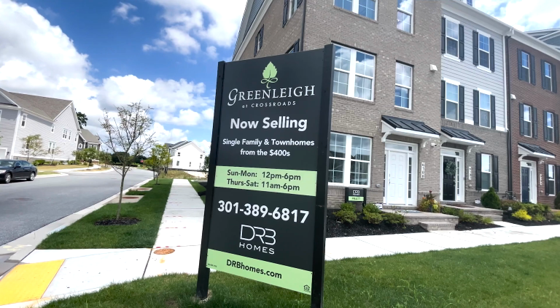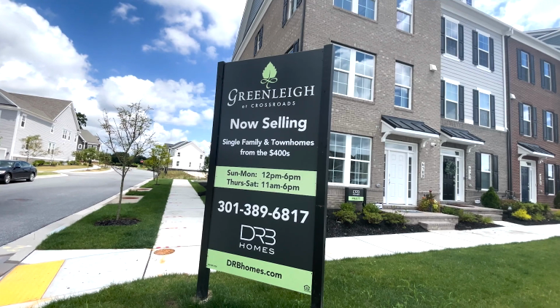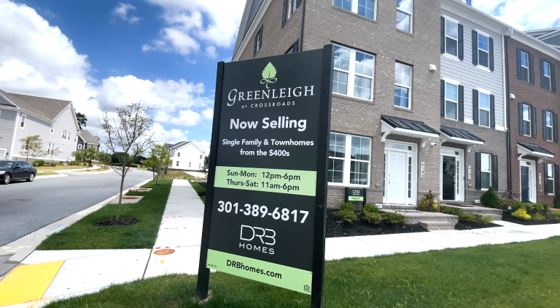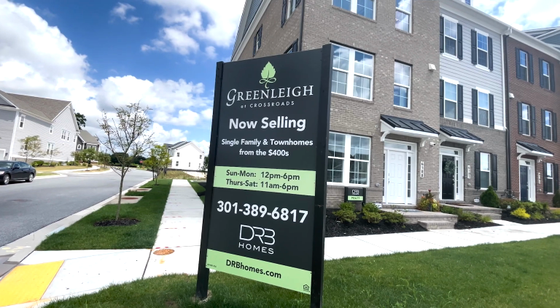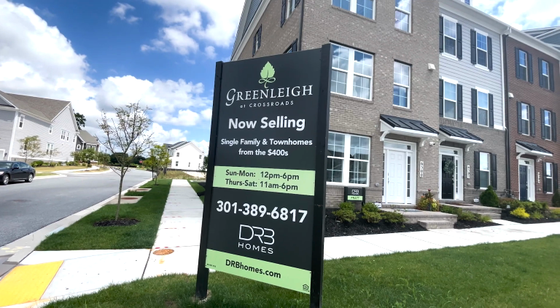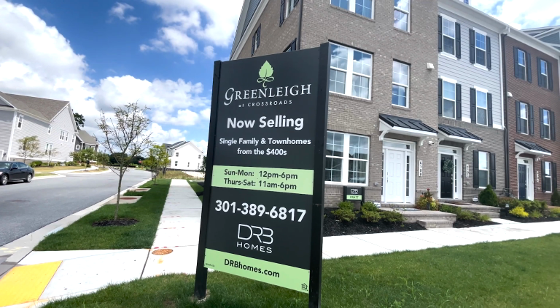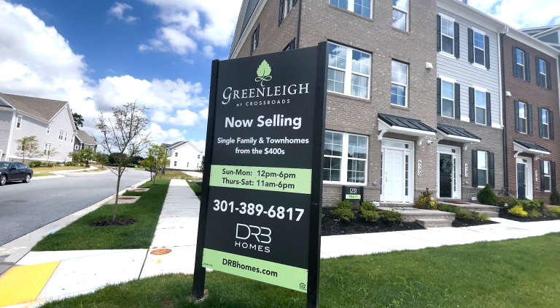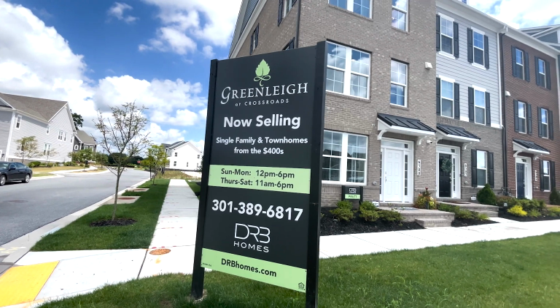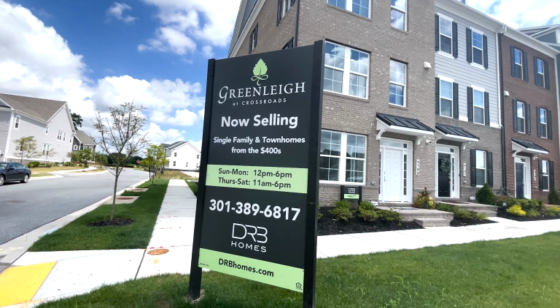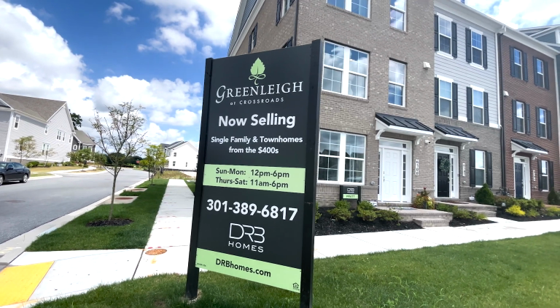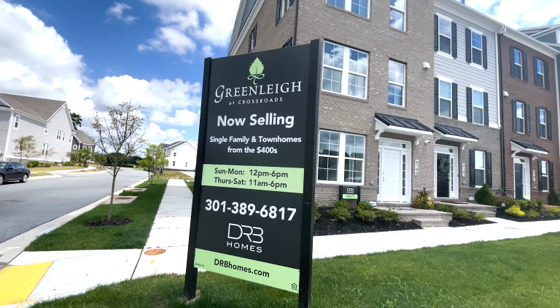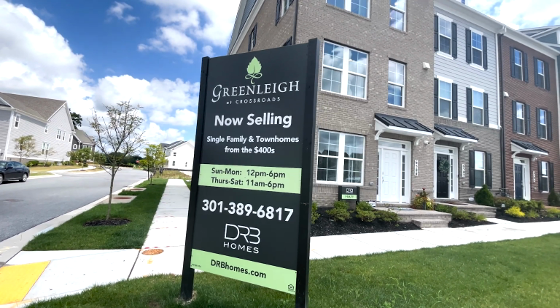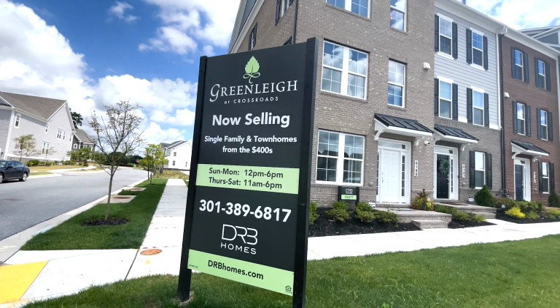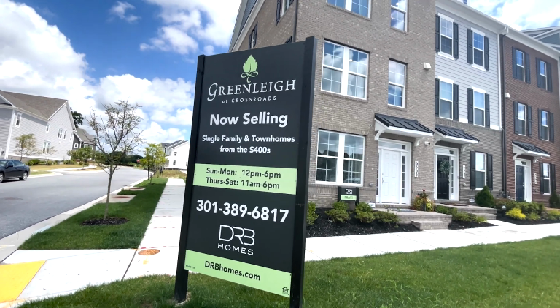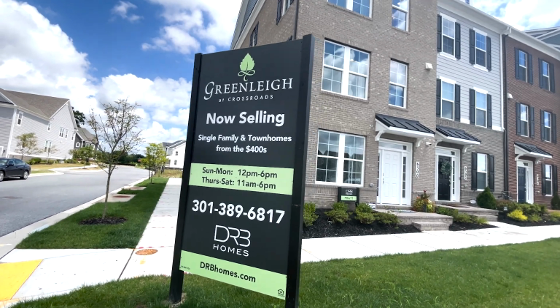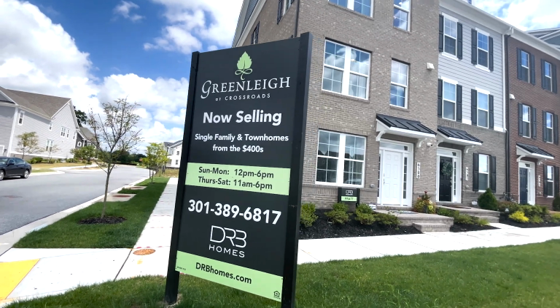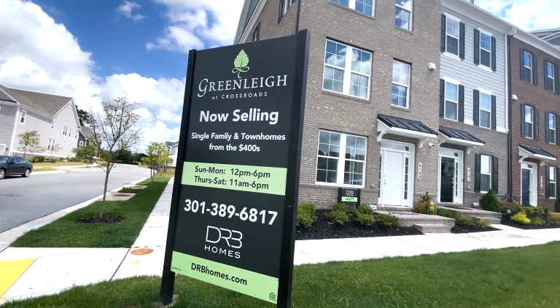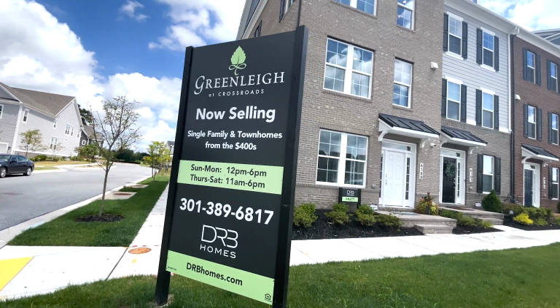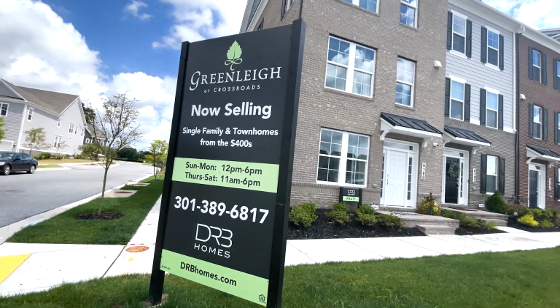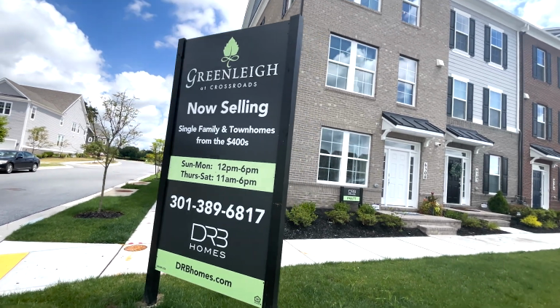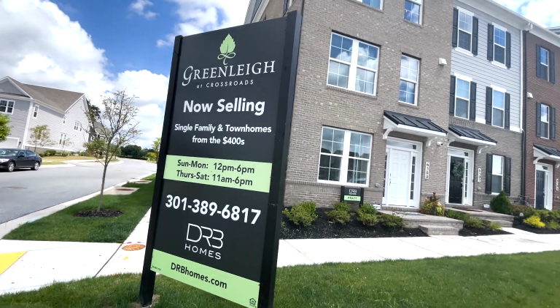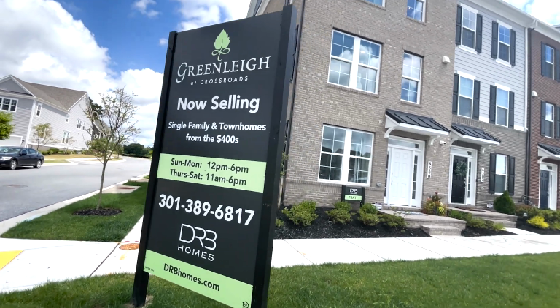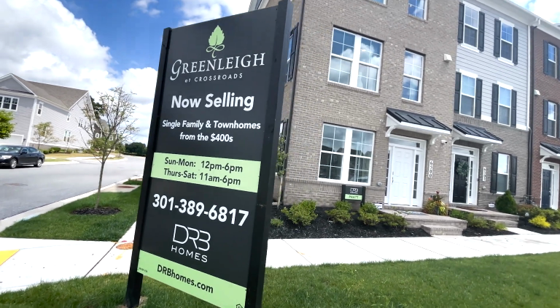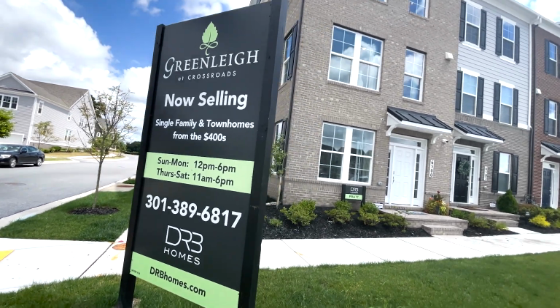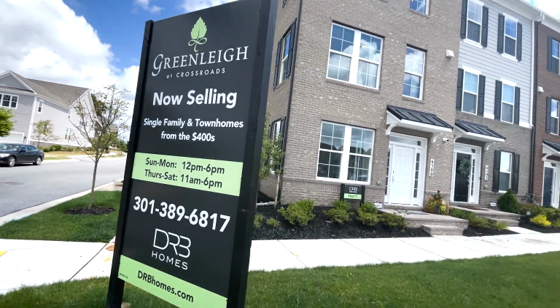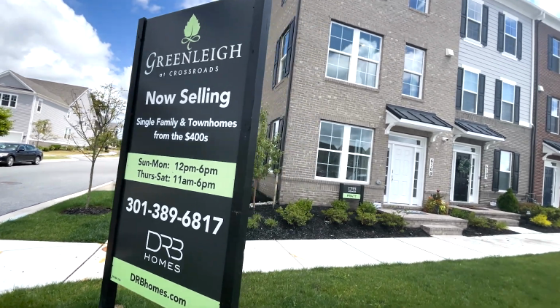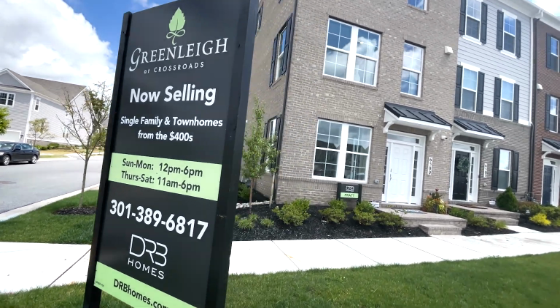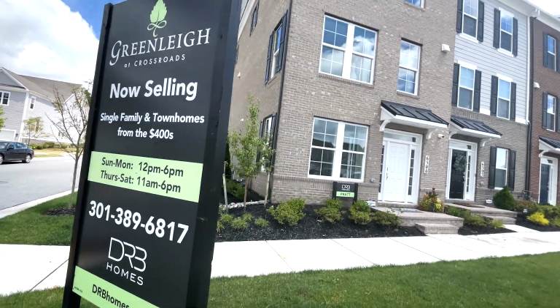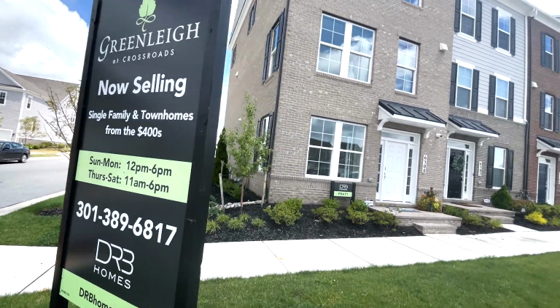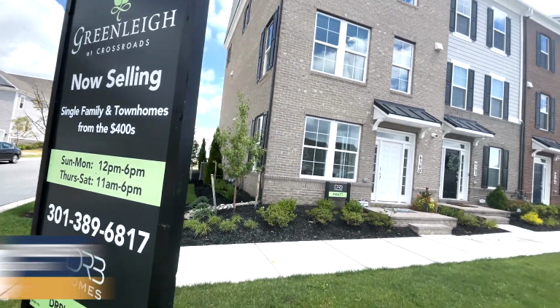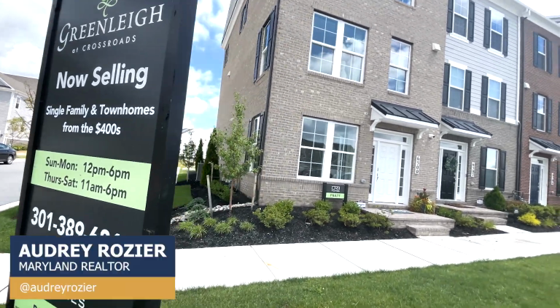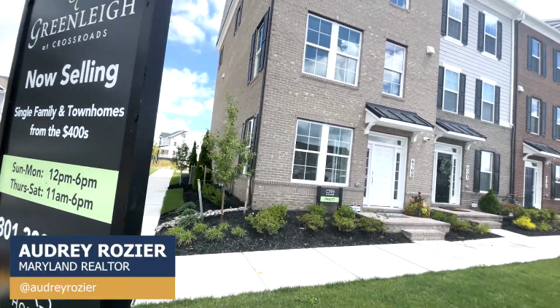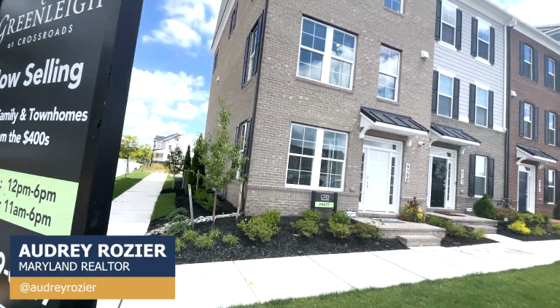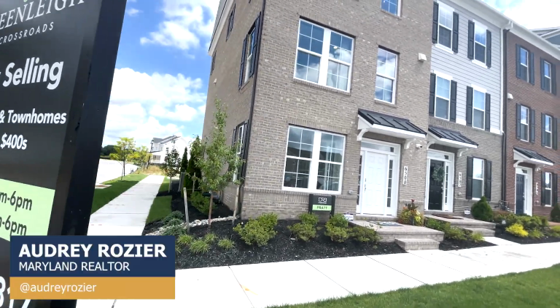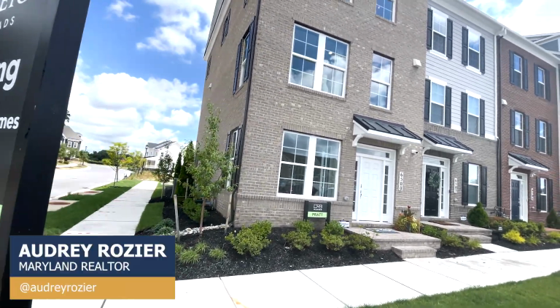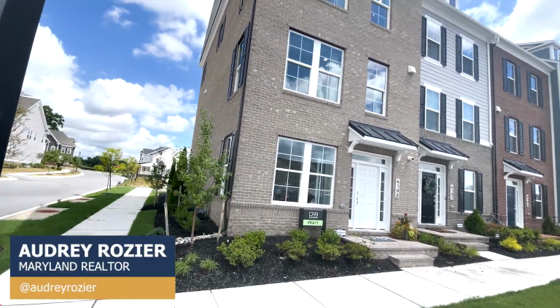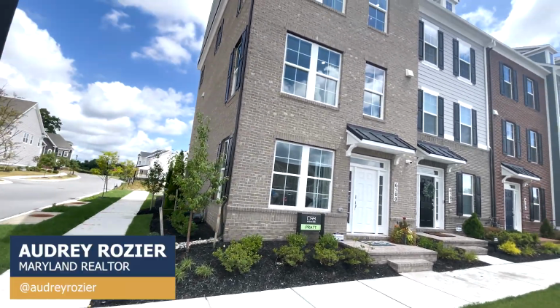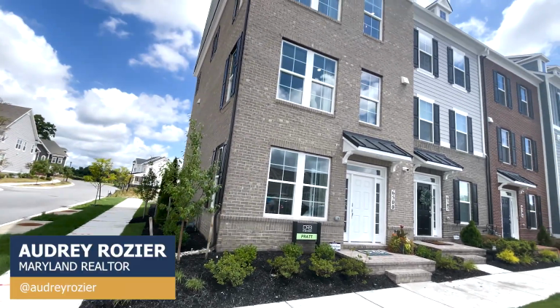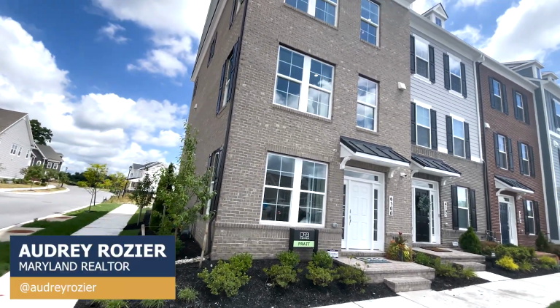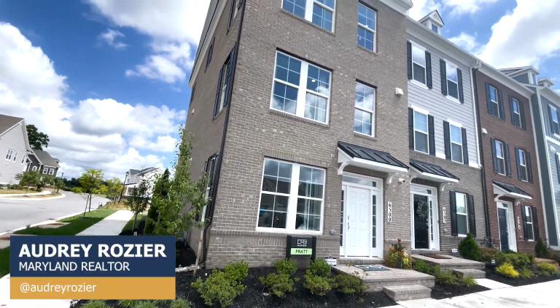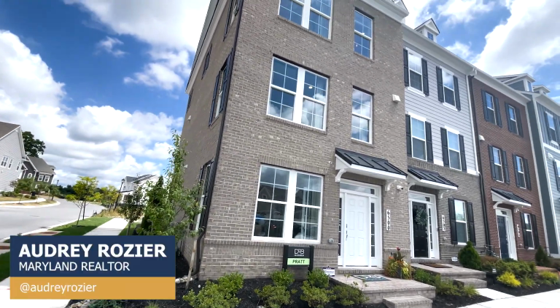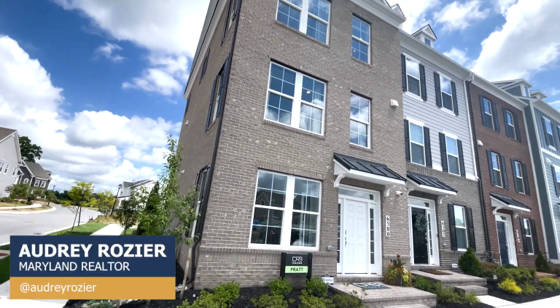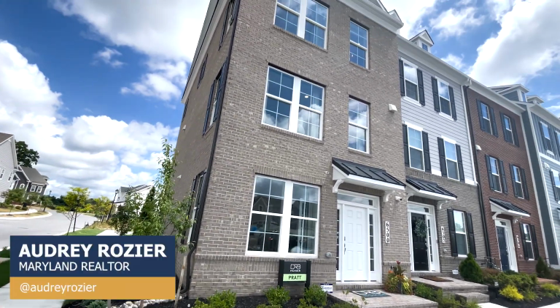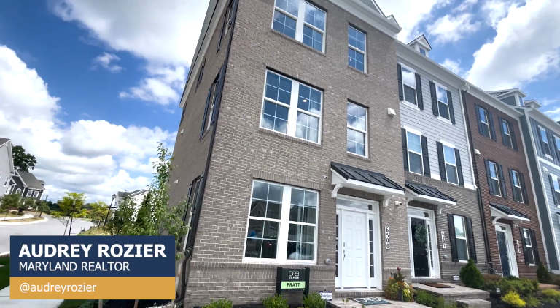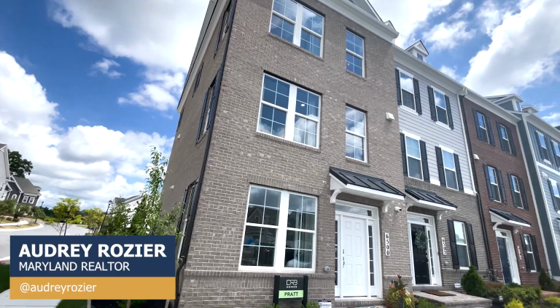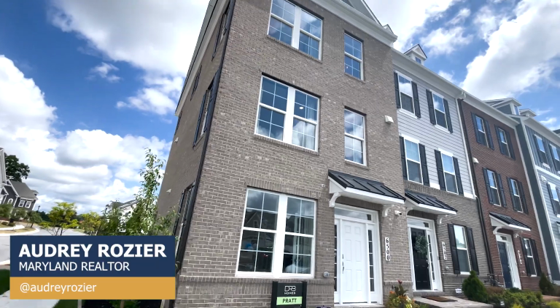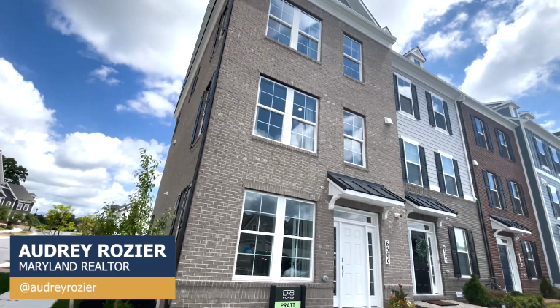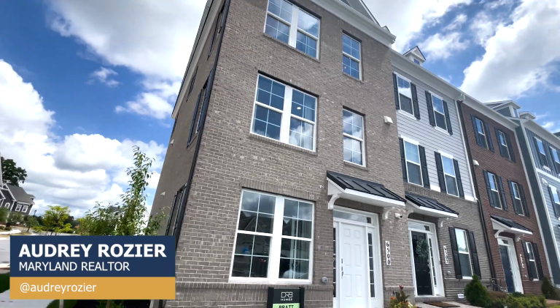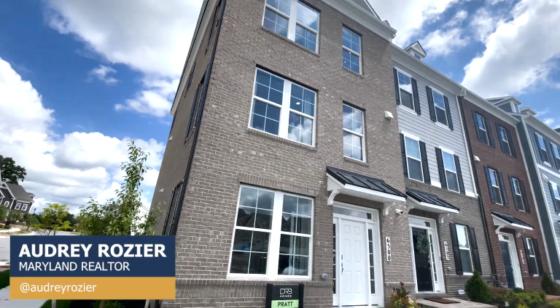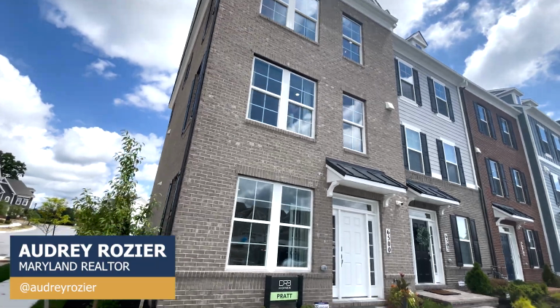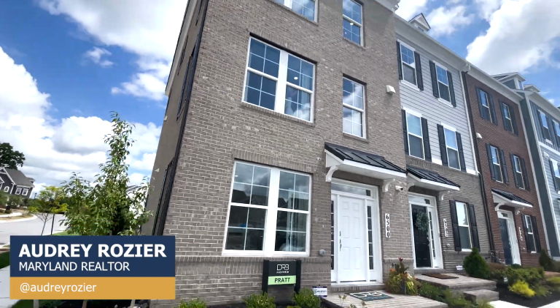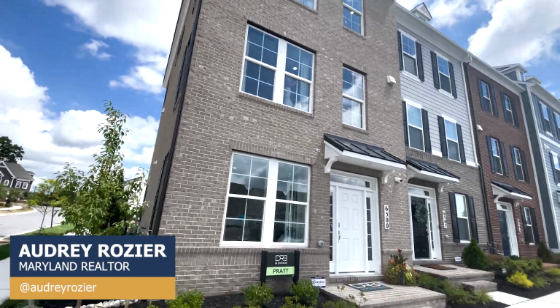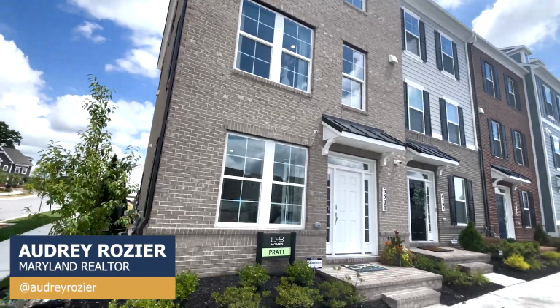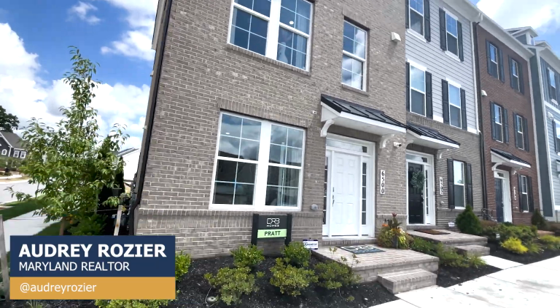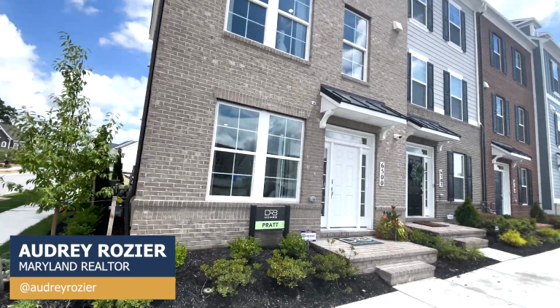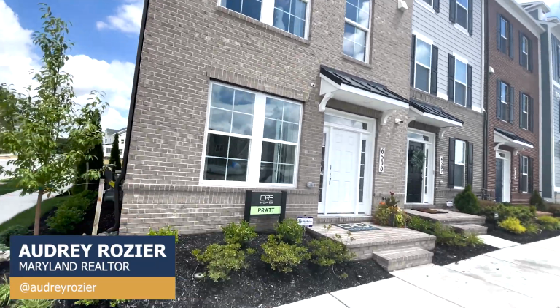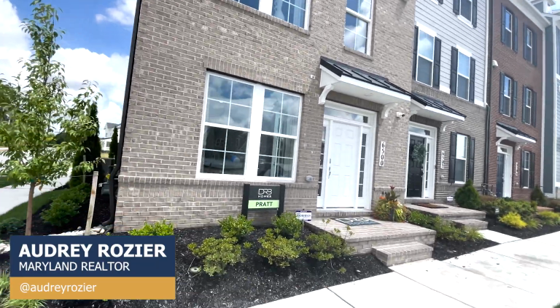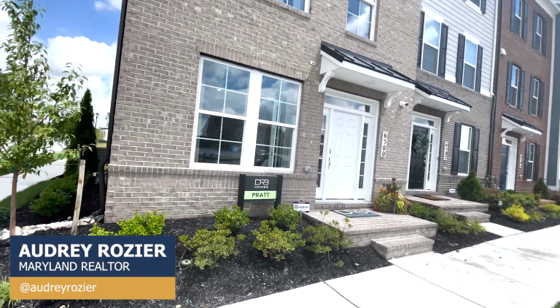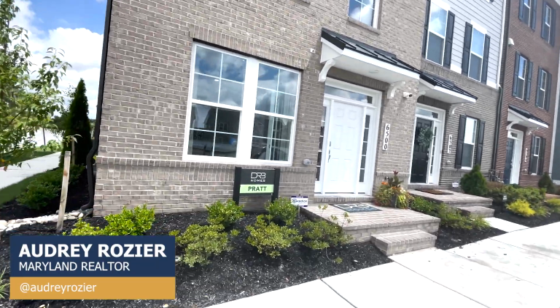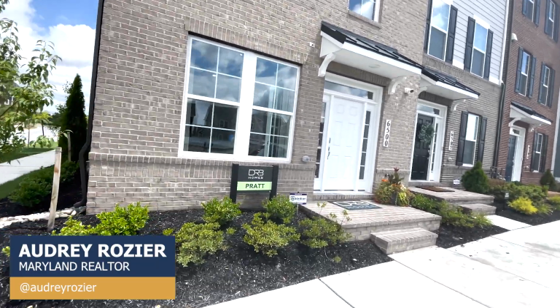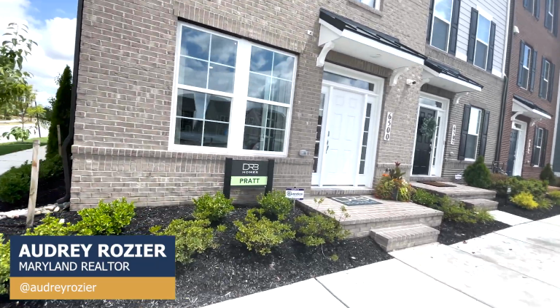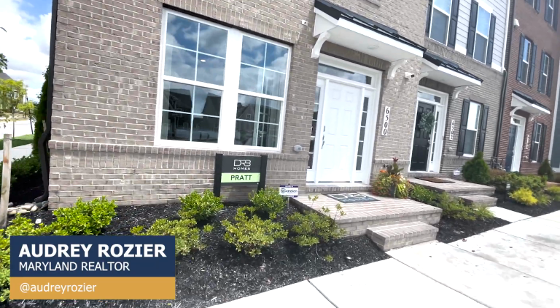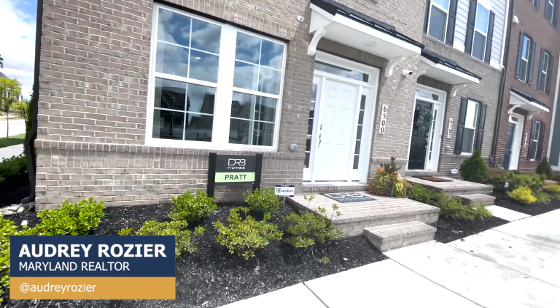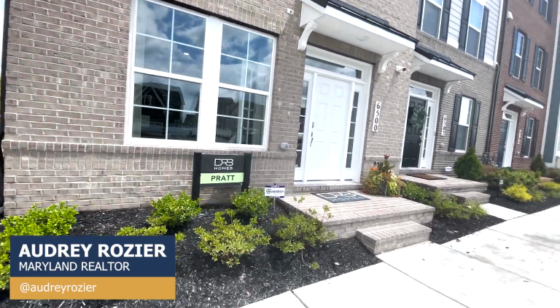Hello everyone, welcome back to my channel. If you're new here, I'm Audrey Rozier, your trusted realtor in Central Maryland in the Baltimore metro areas.